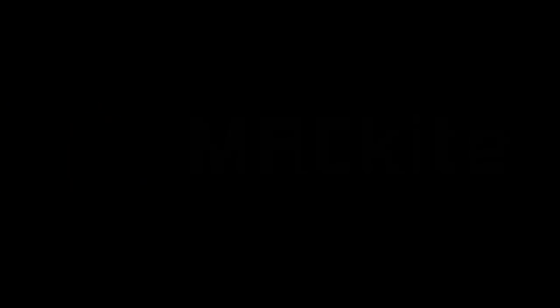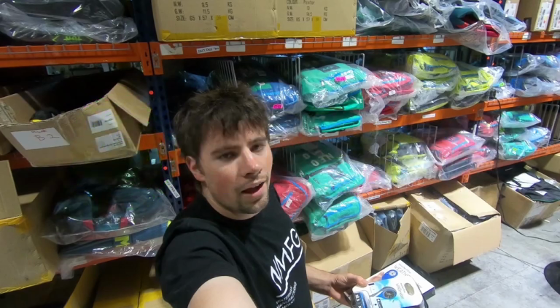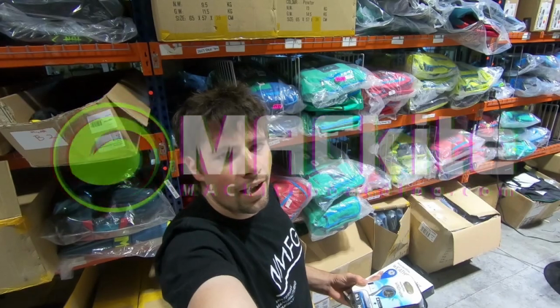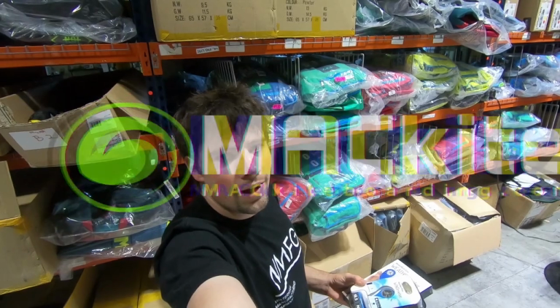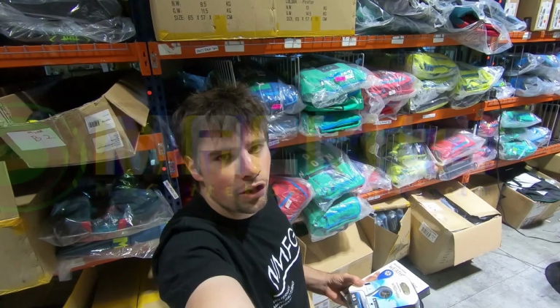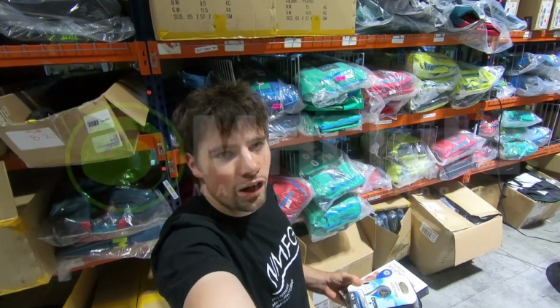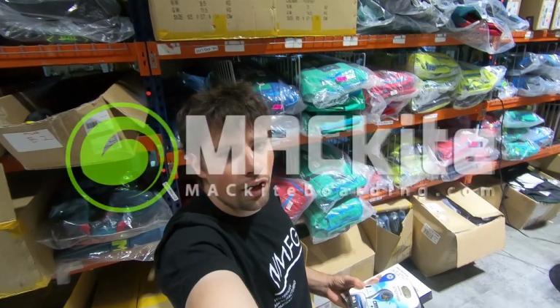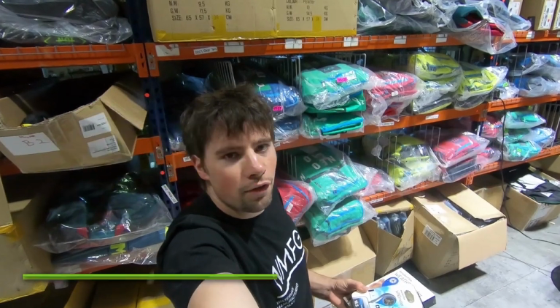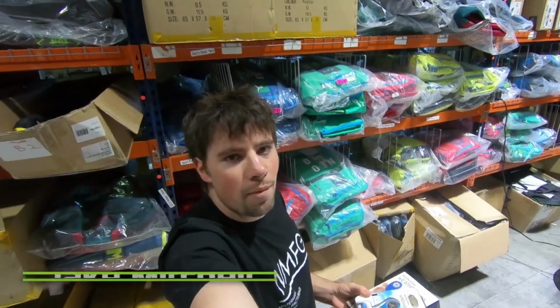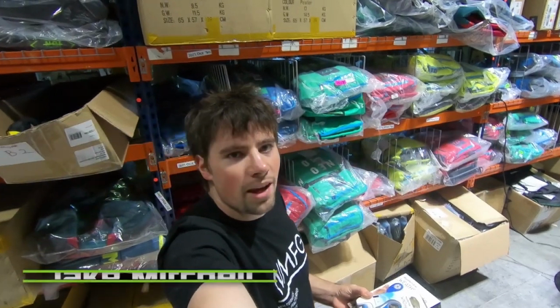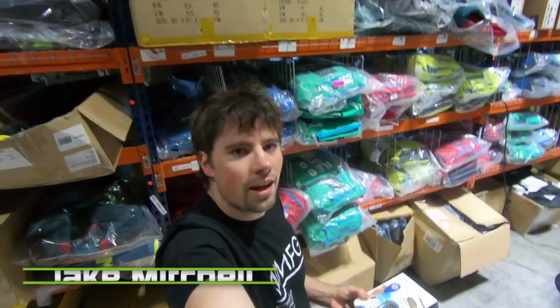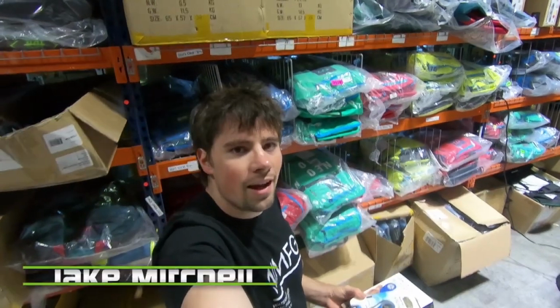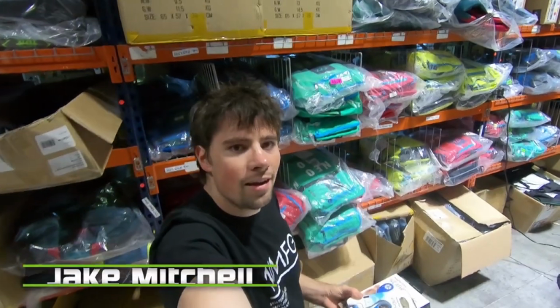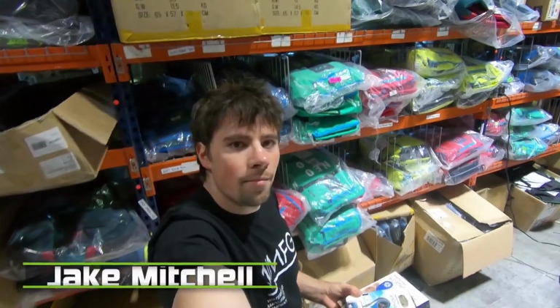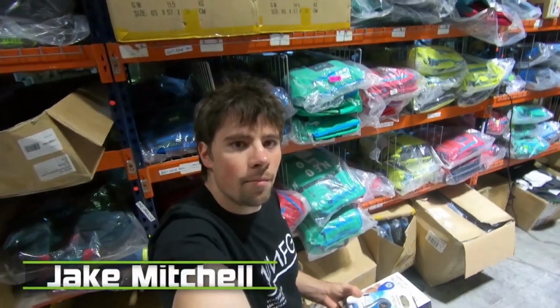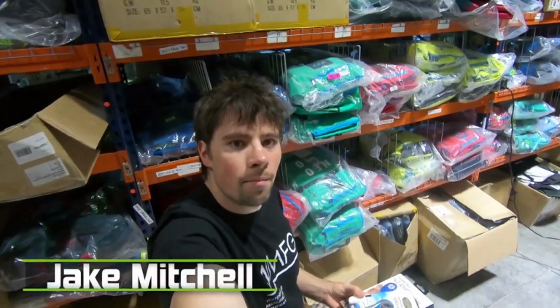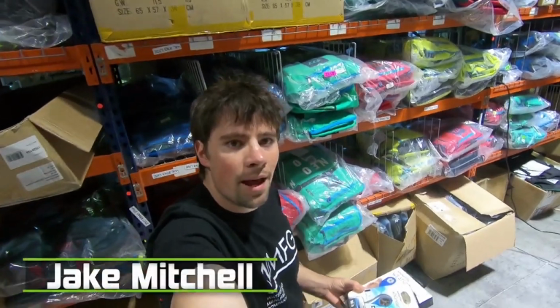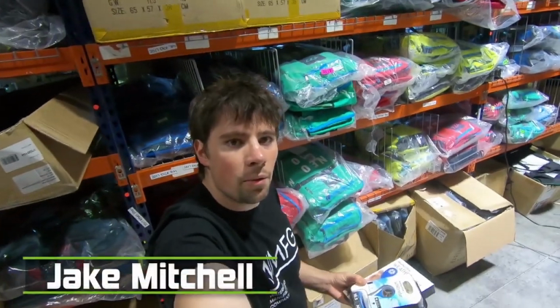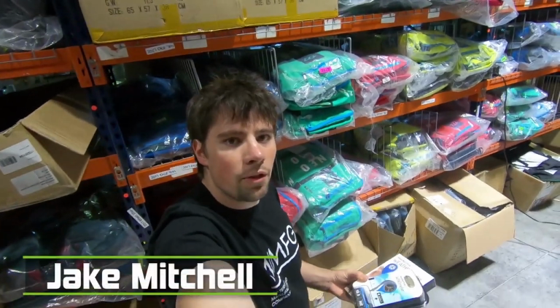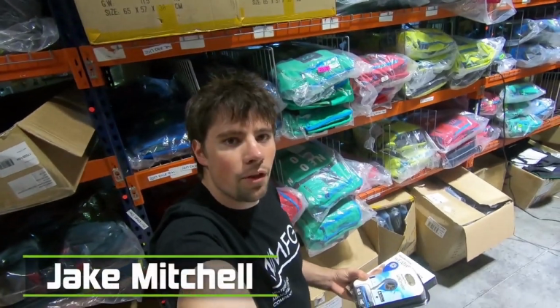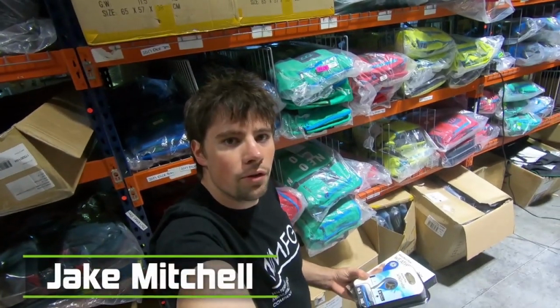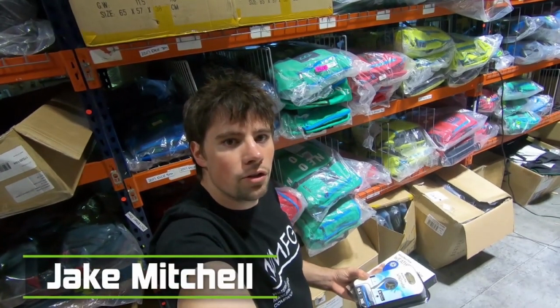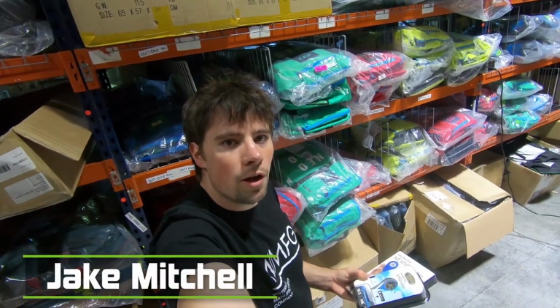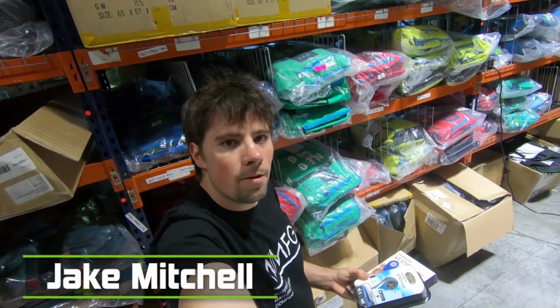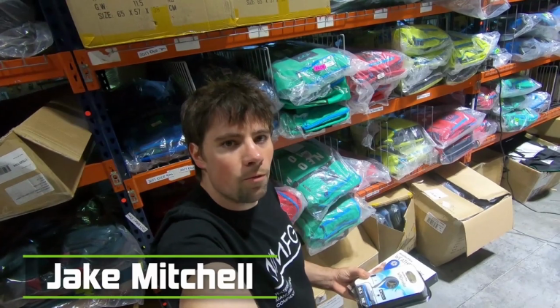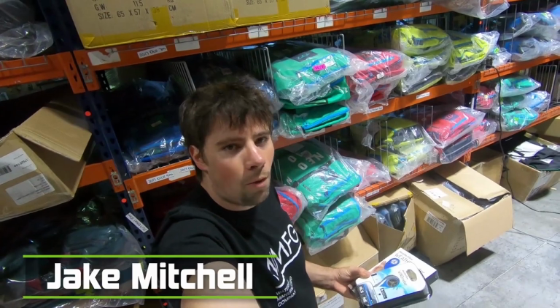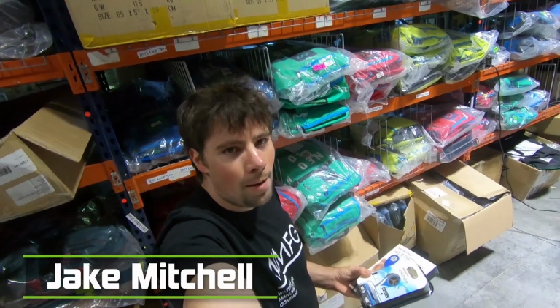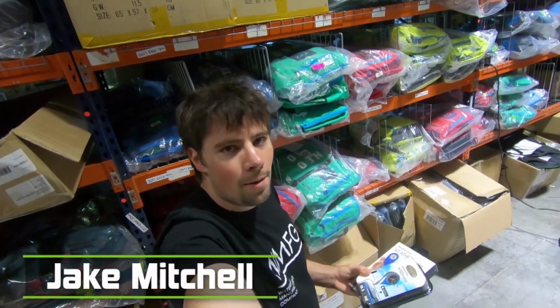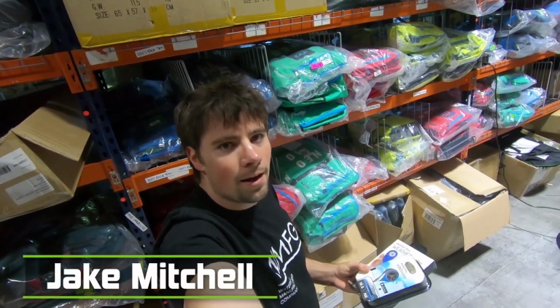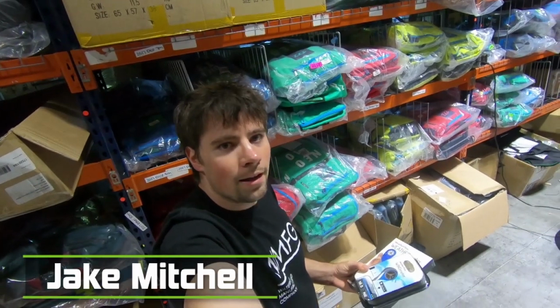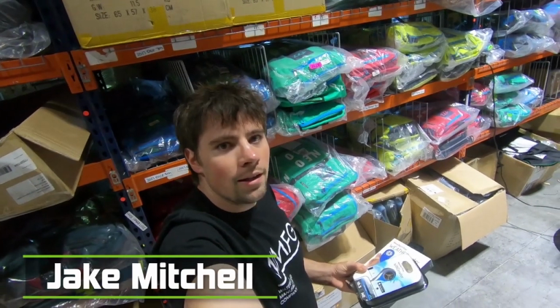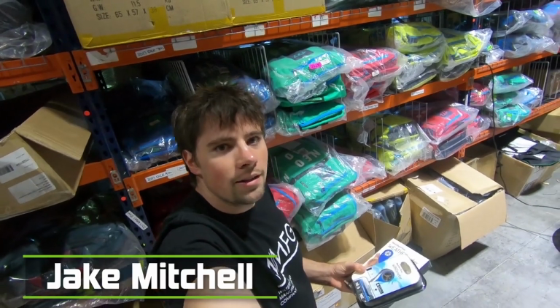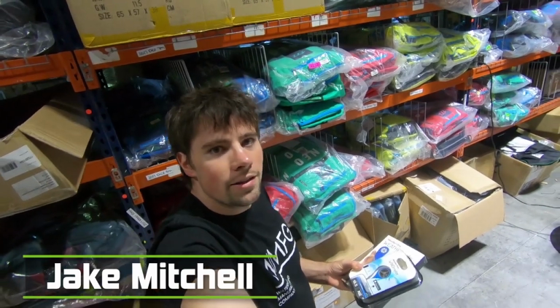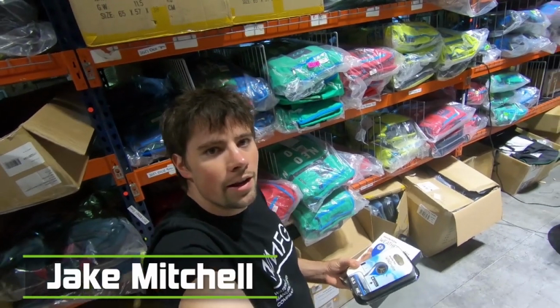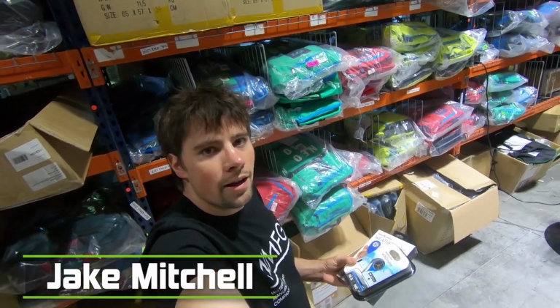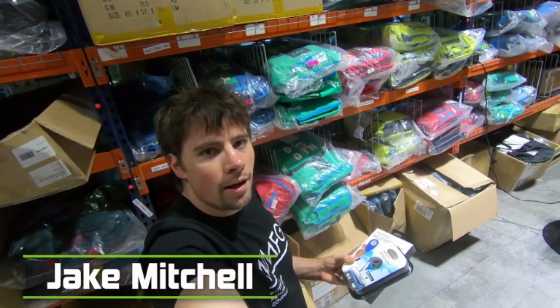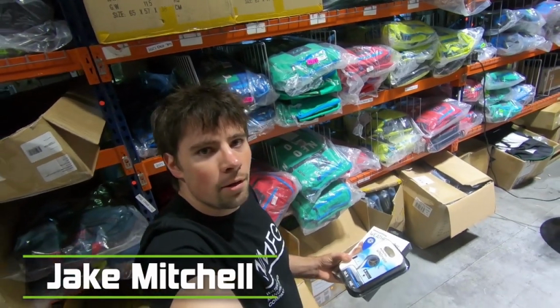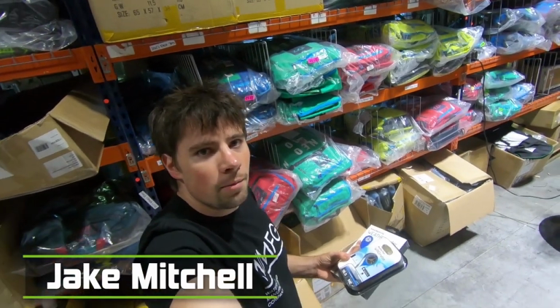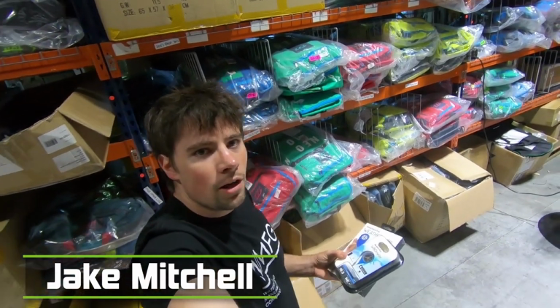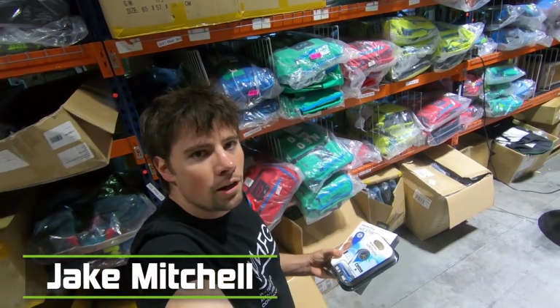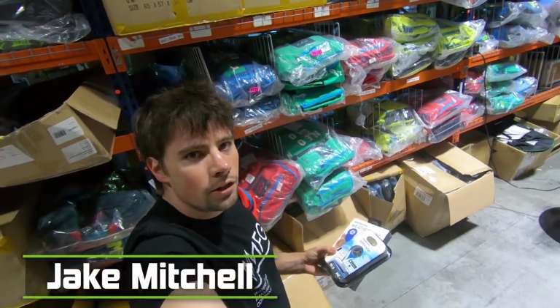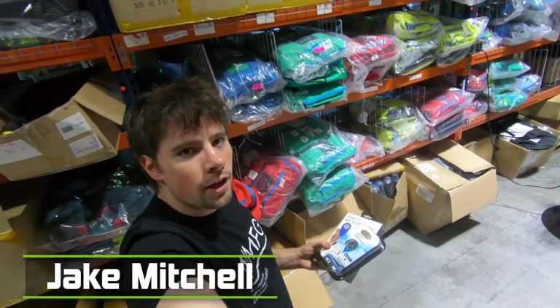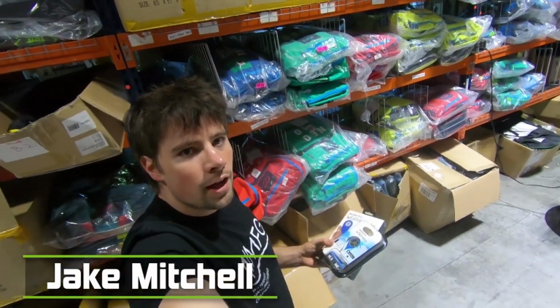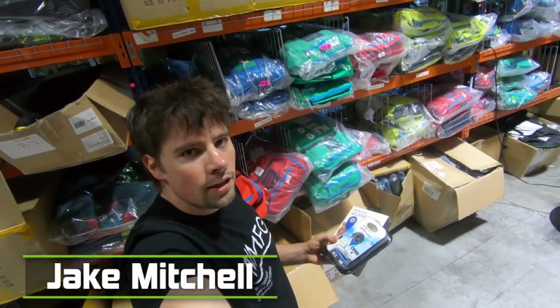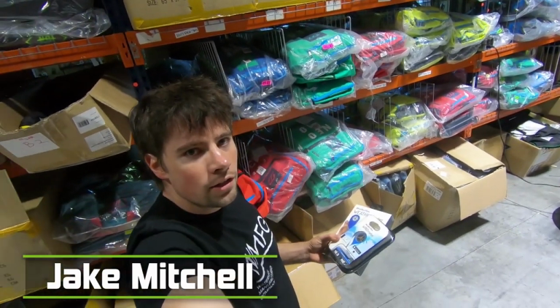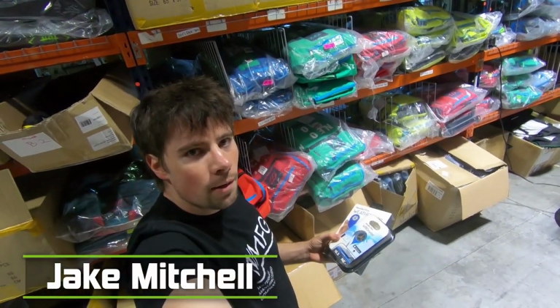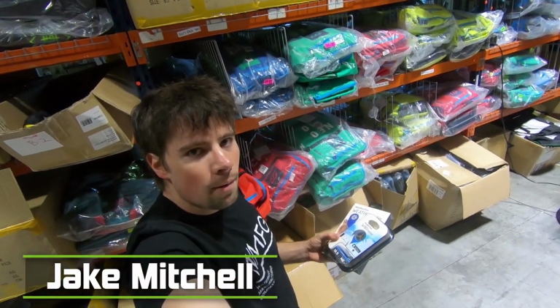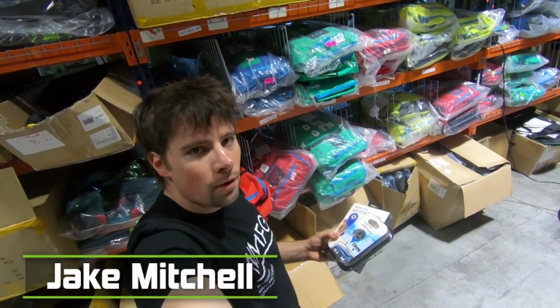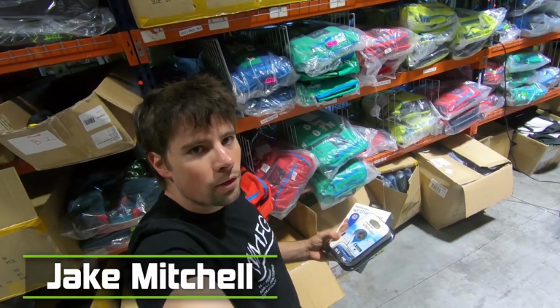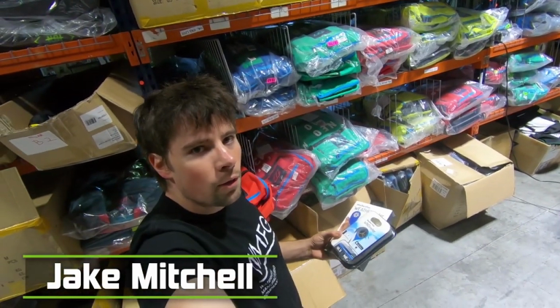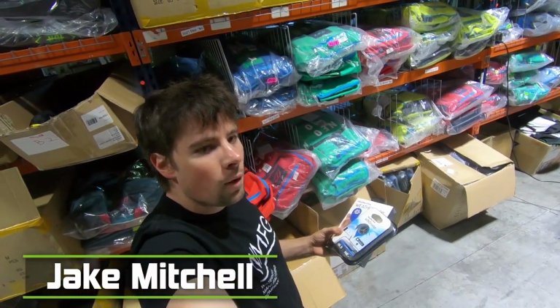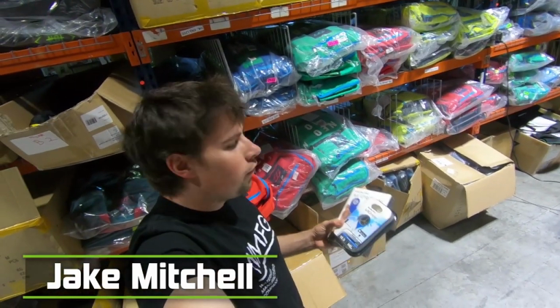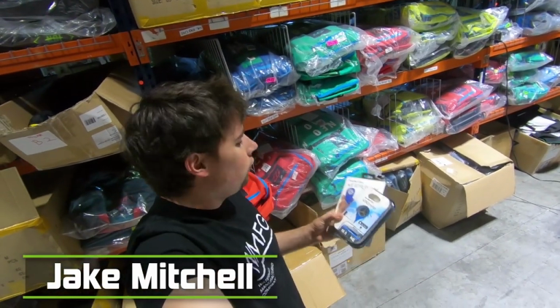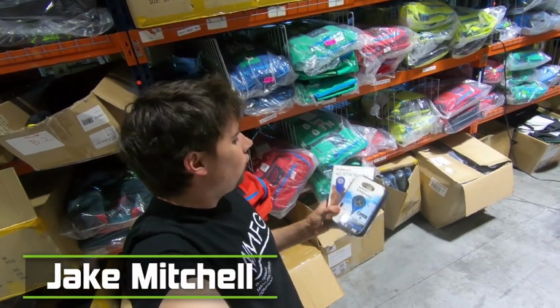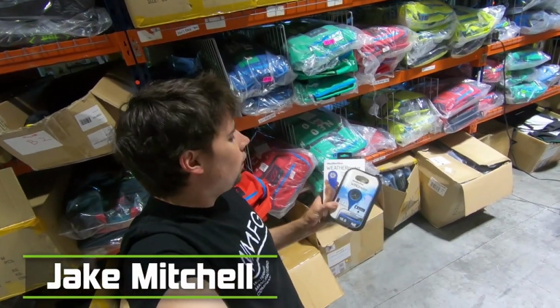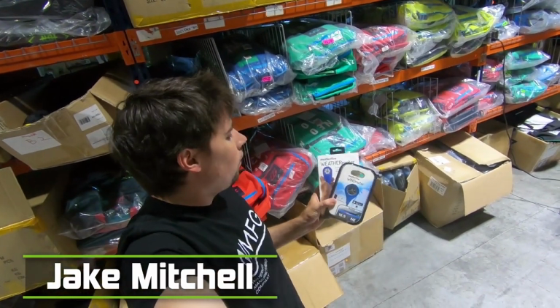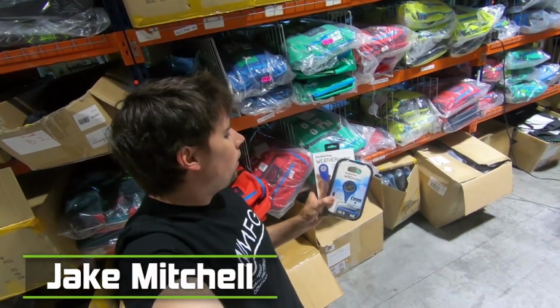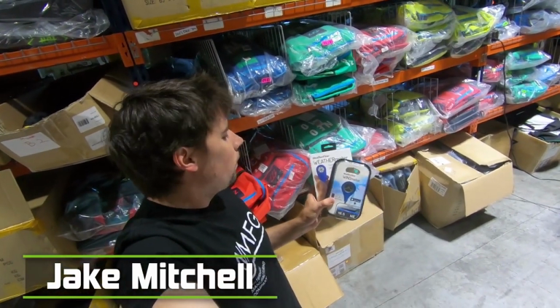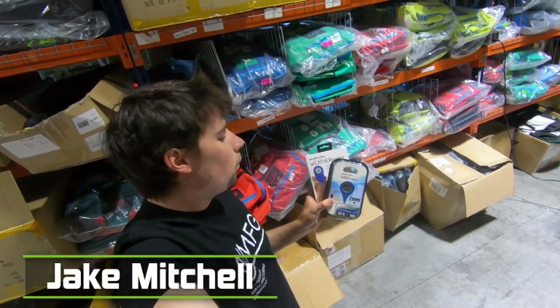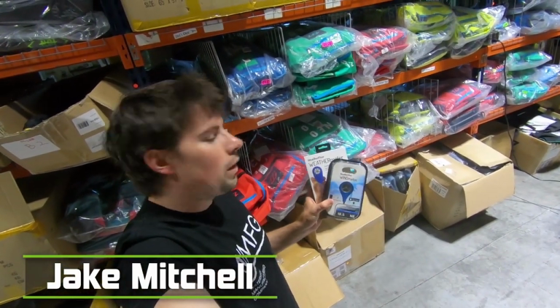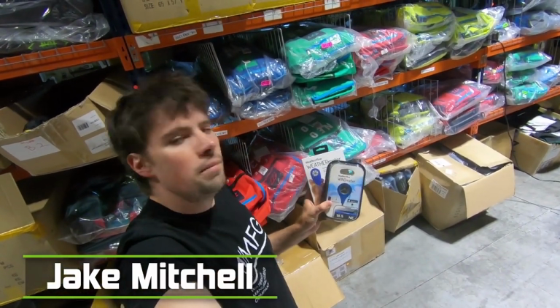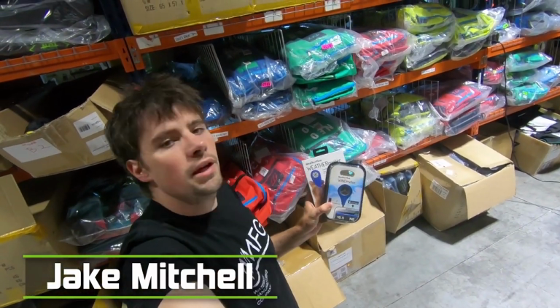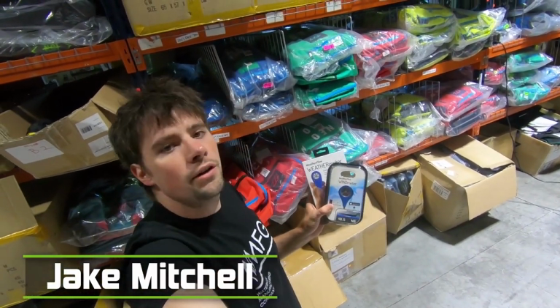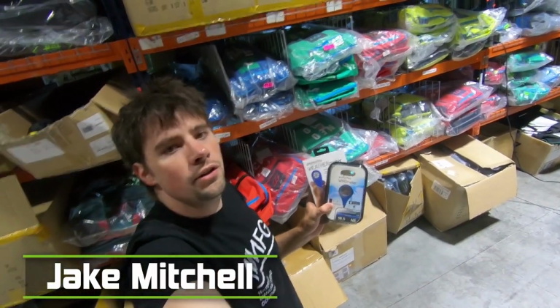Hey guys, Jake here from Mackkite, back with another installment of Wi-Buy. Today I'm going to be talking to you guys about the Weatherflow wind meters.